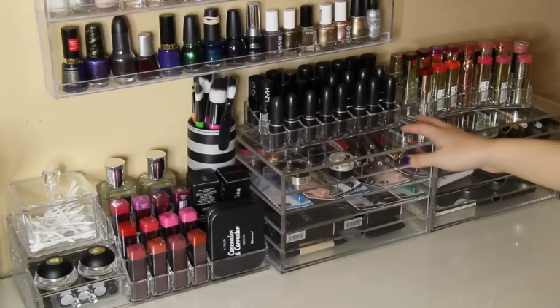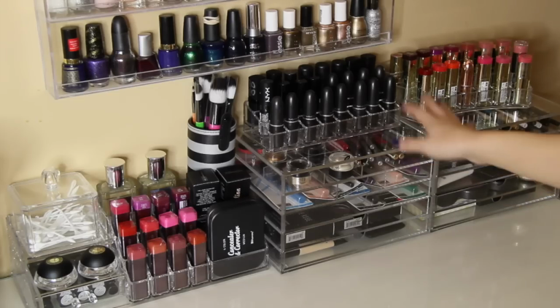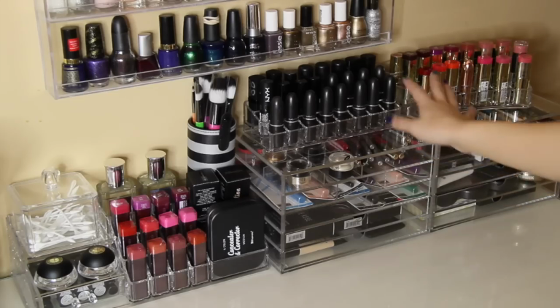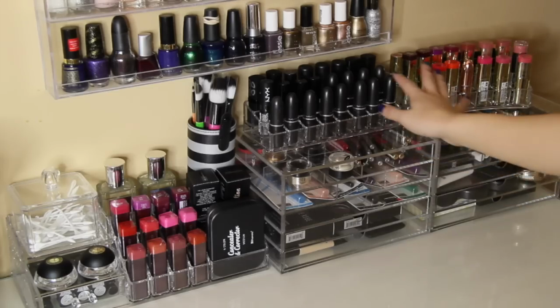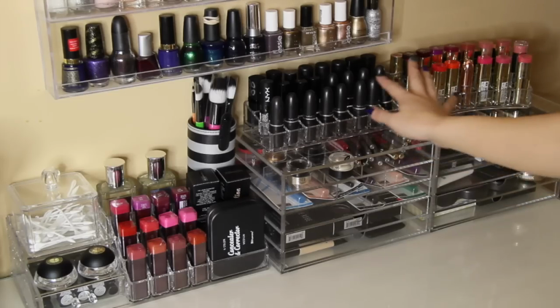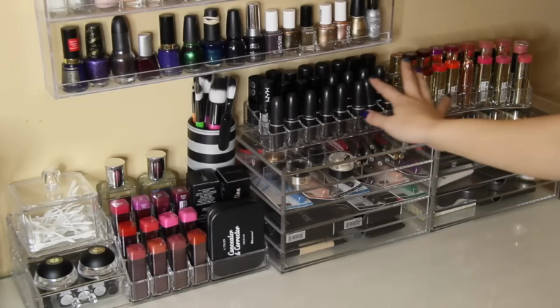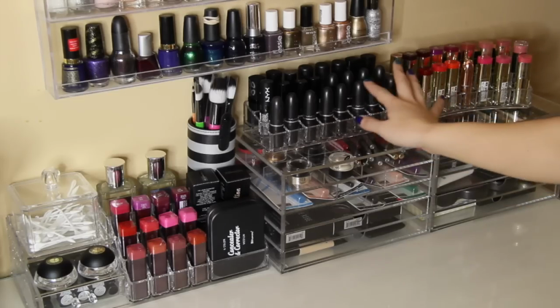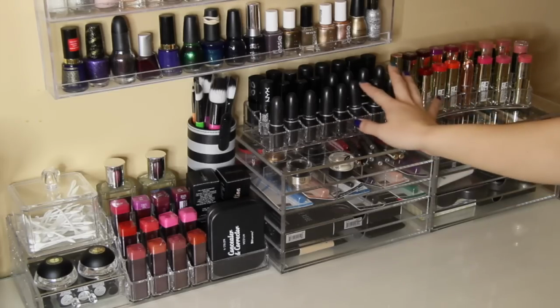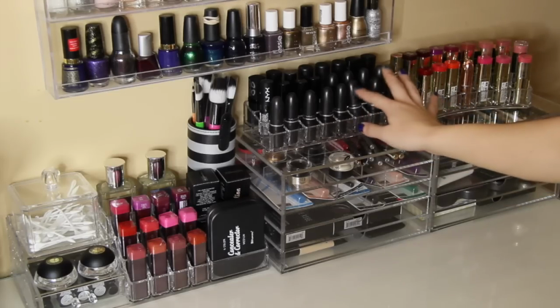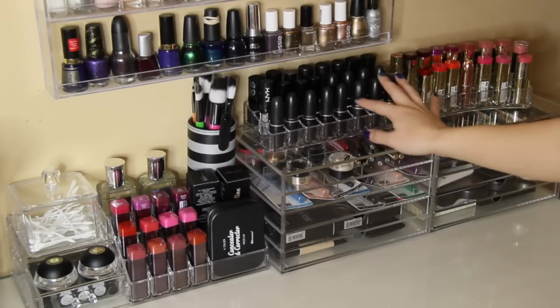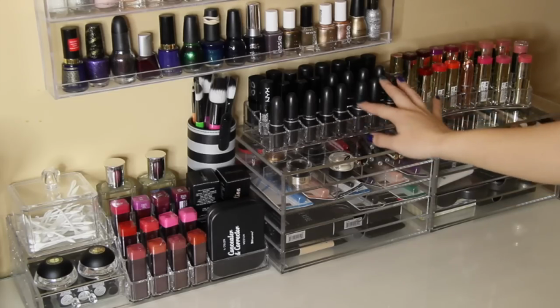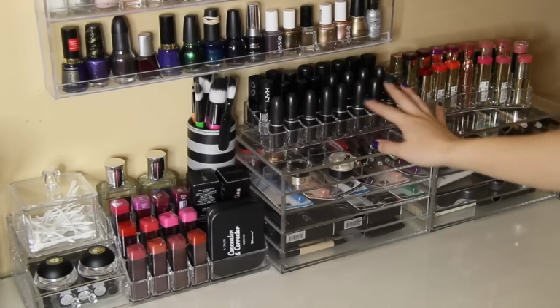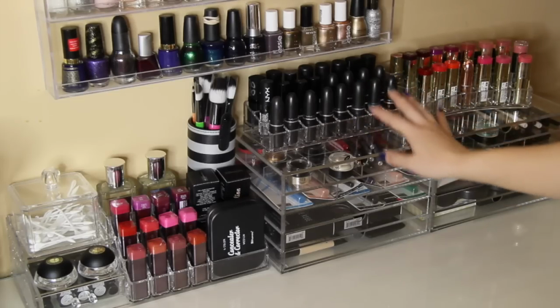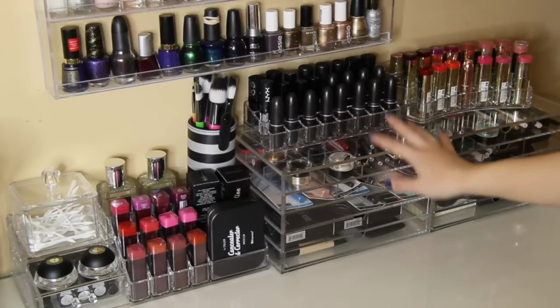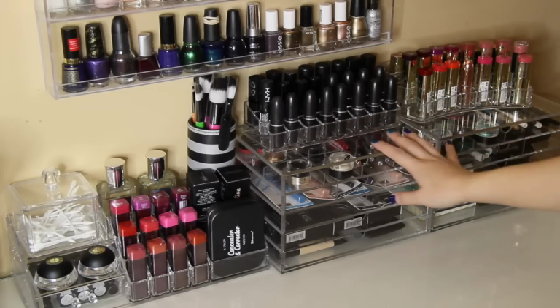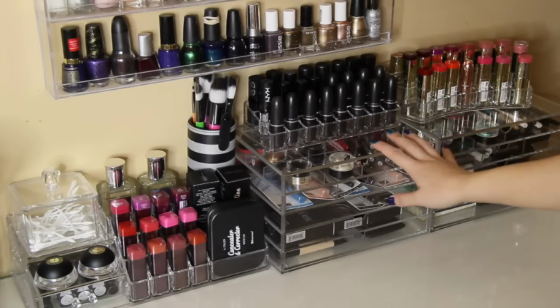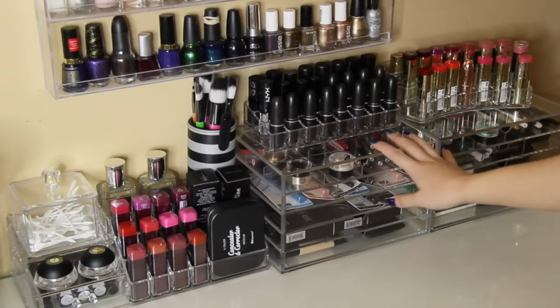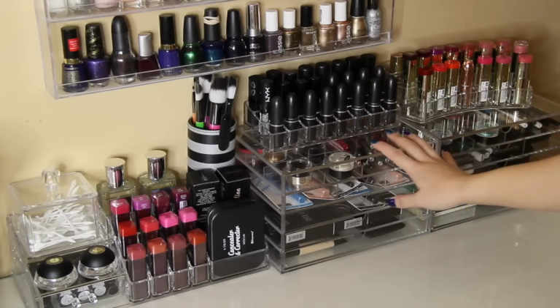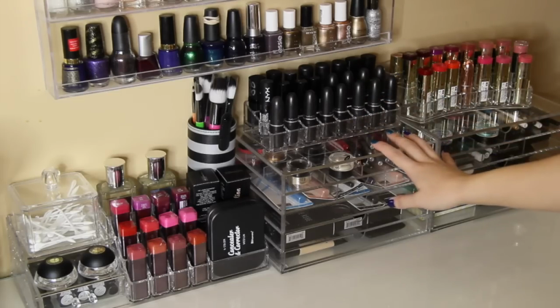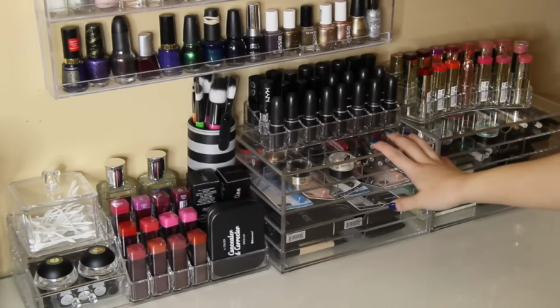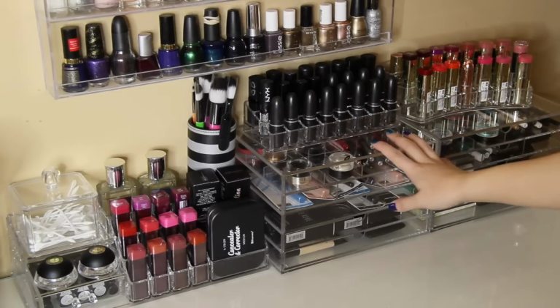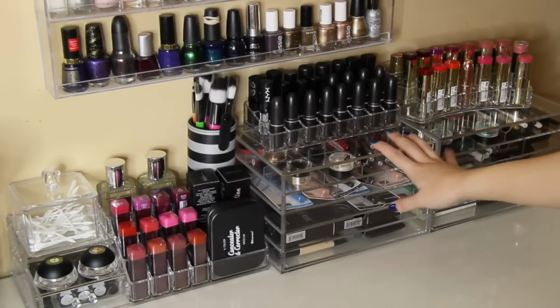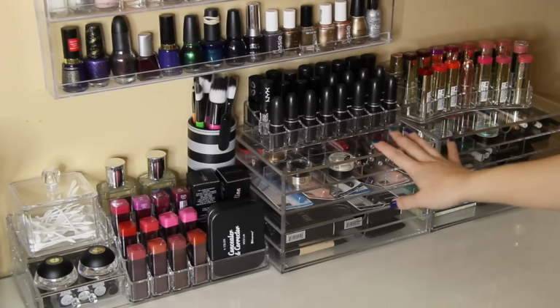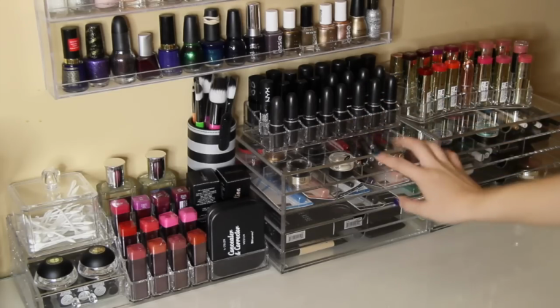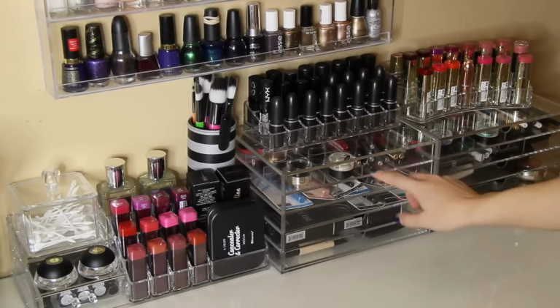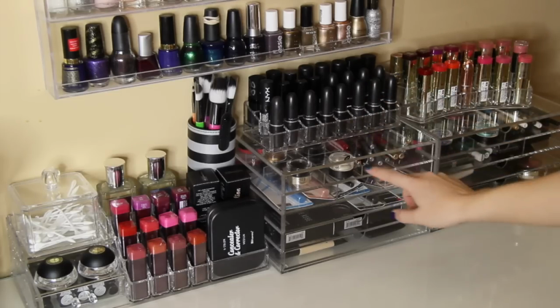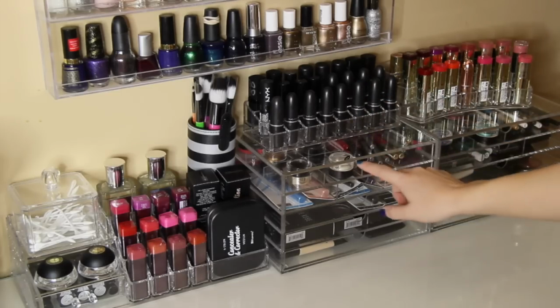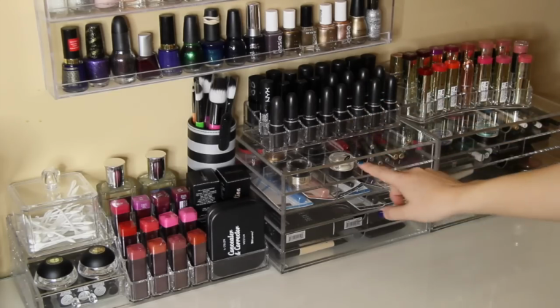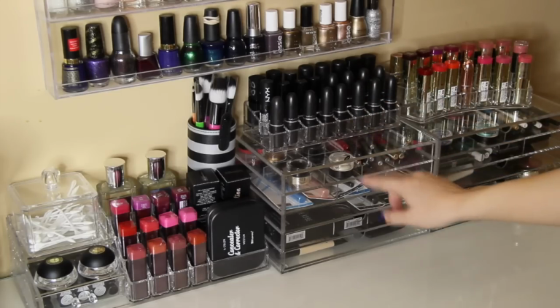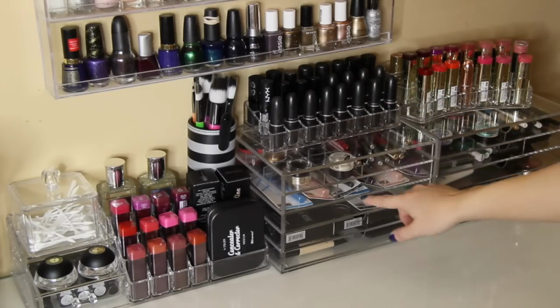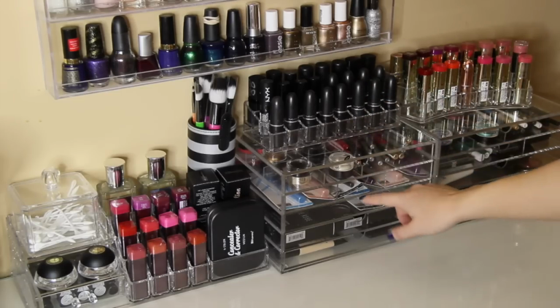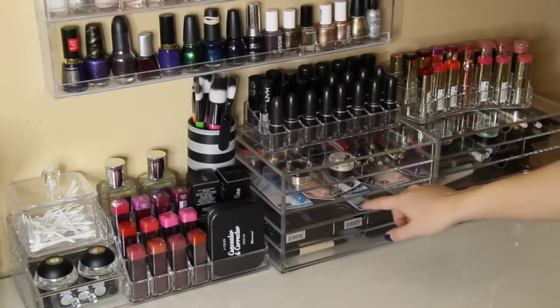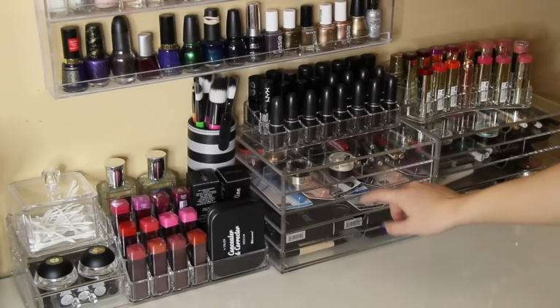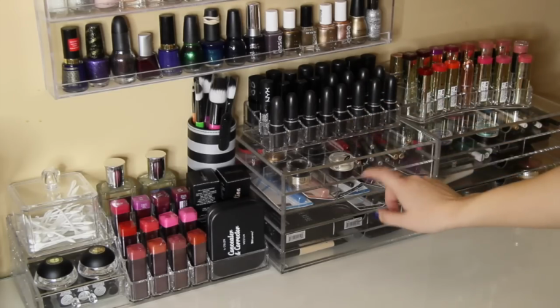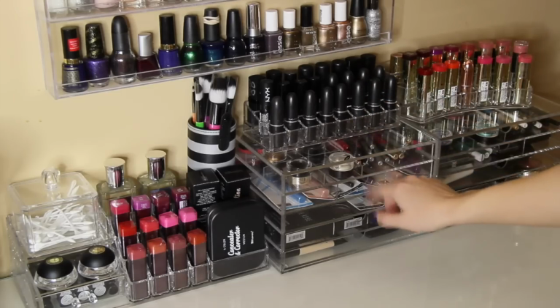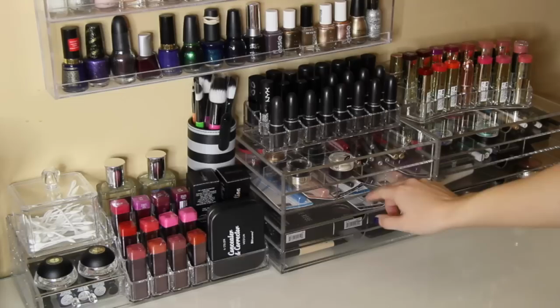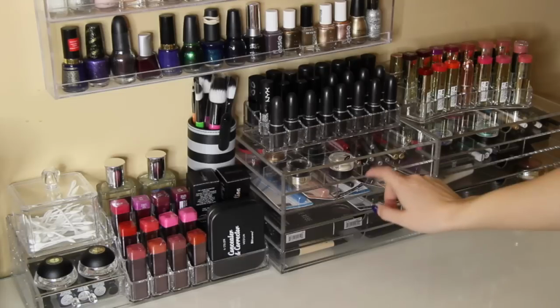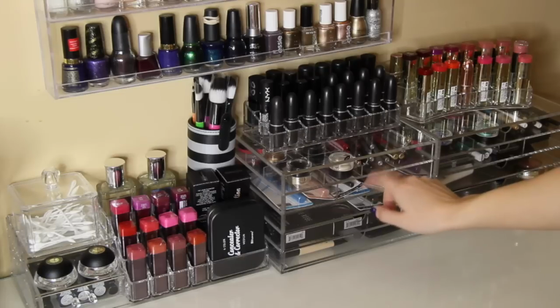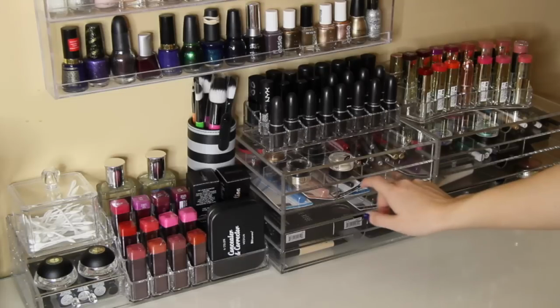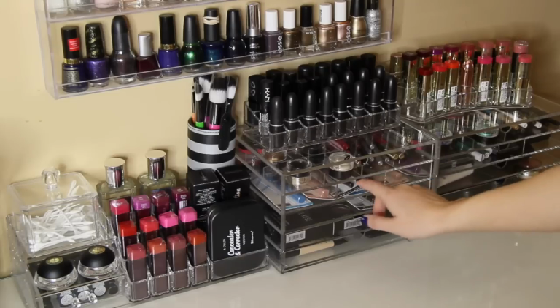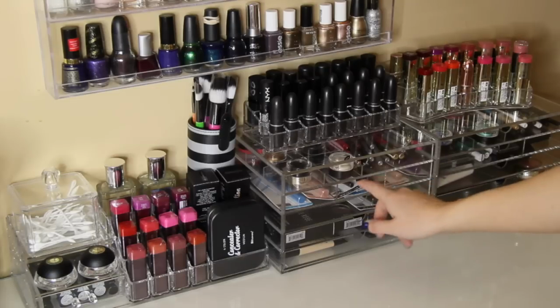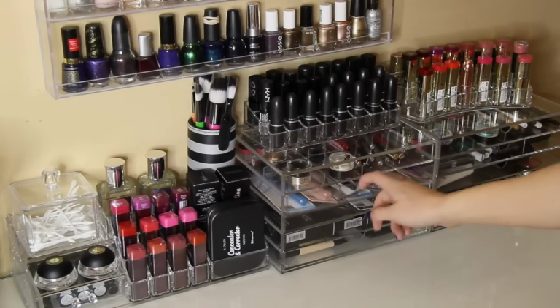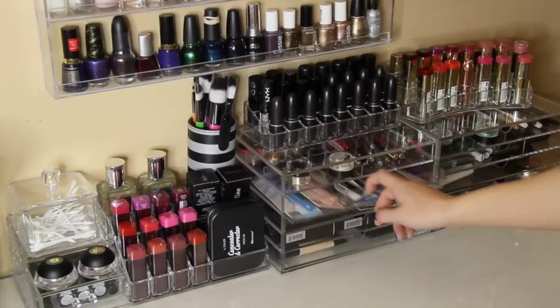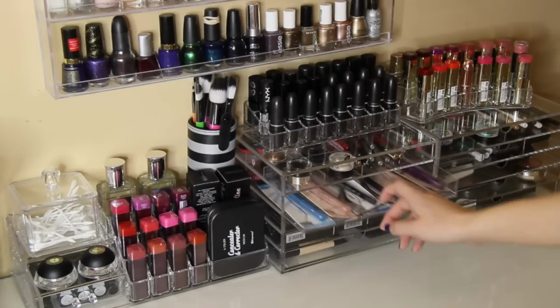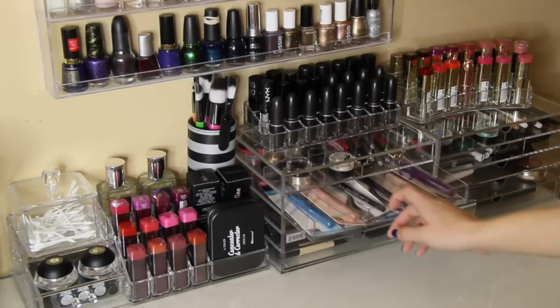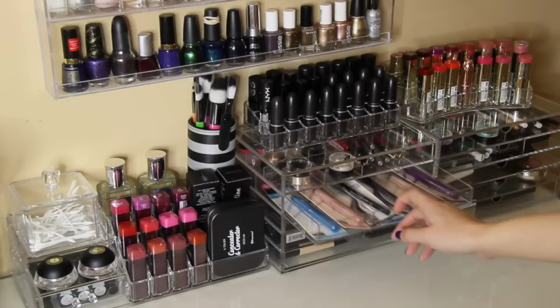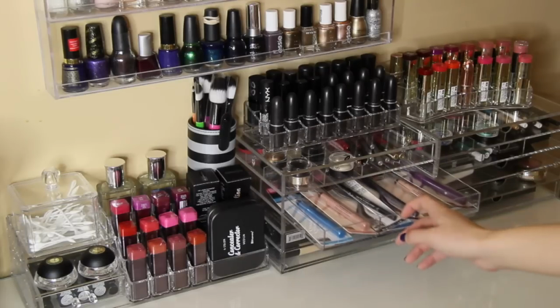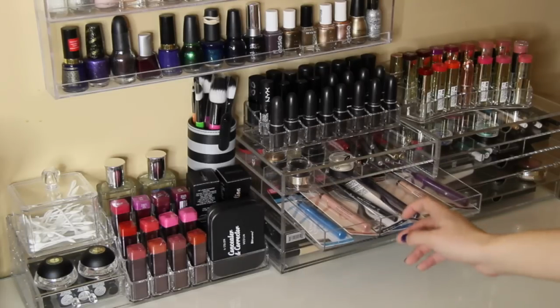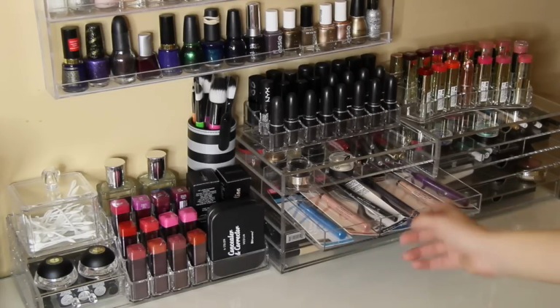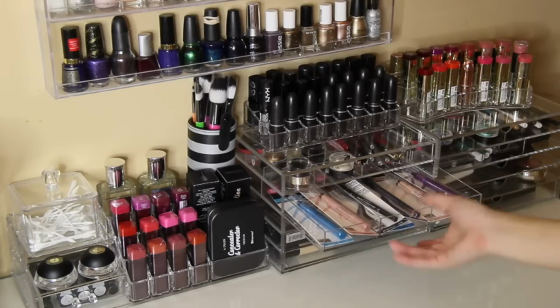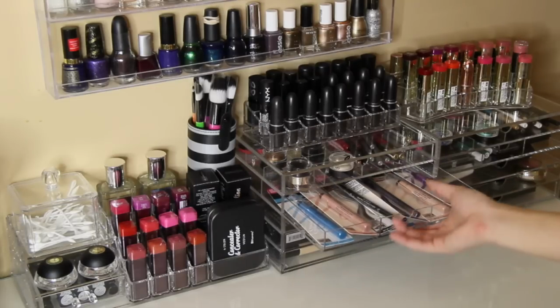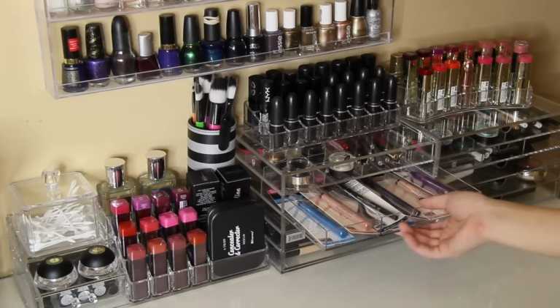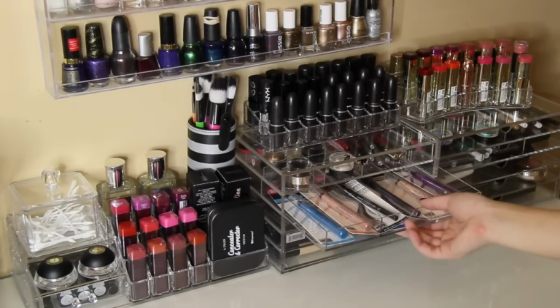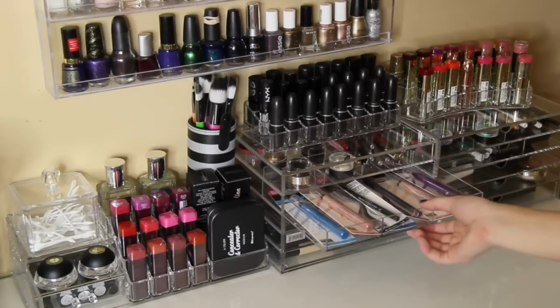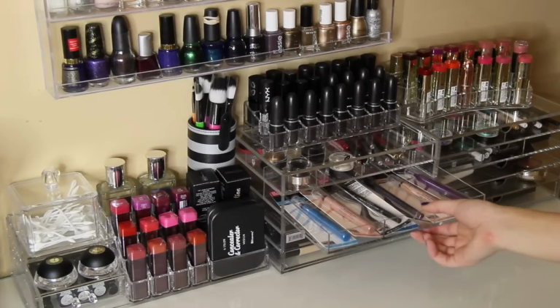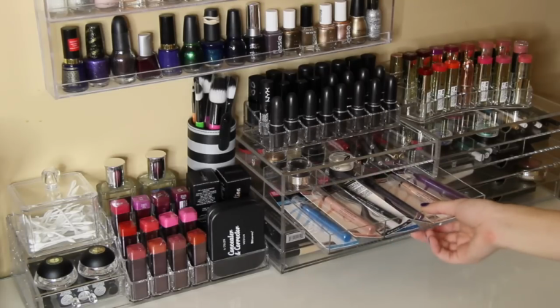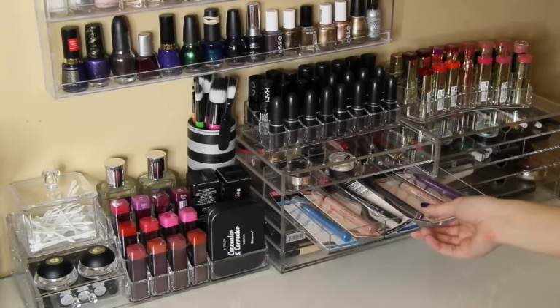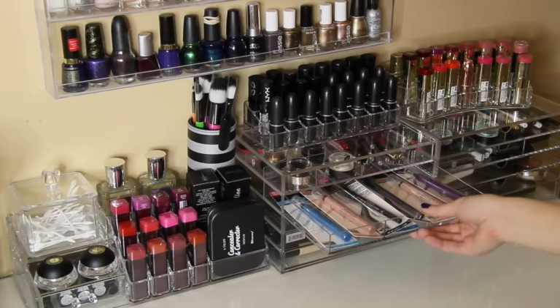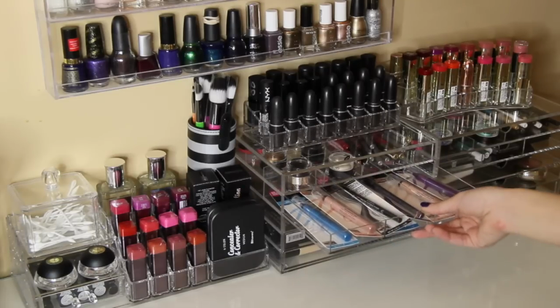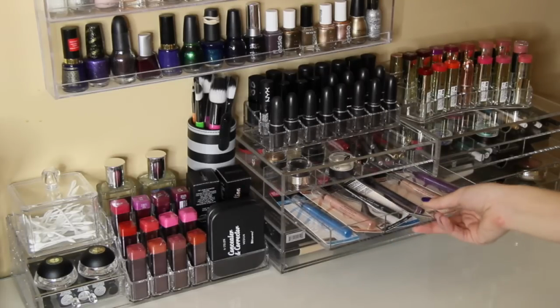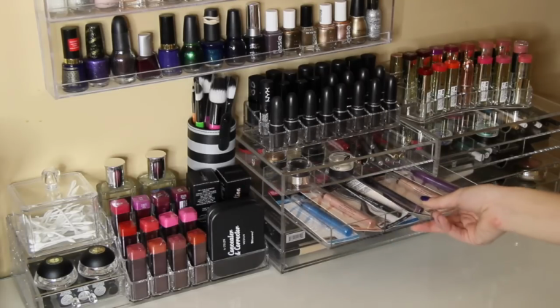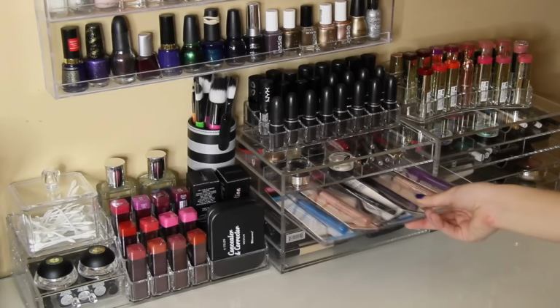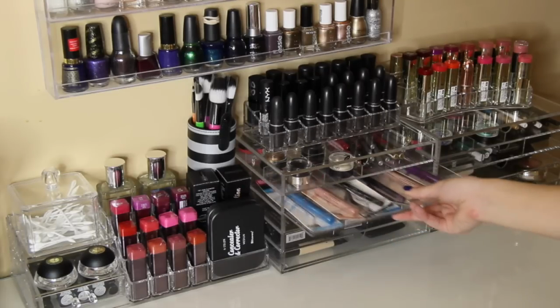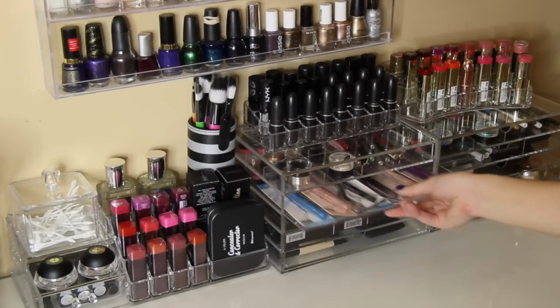I also picked up some of these smaller acrylic organizers for some more makeup — eyeliners, lip liners, everything like that.